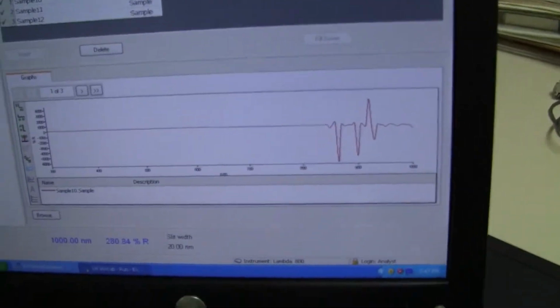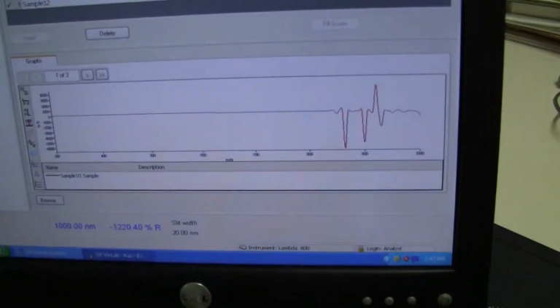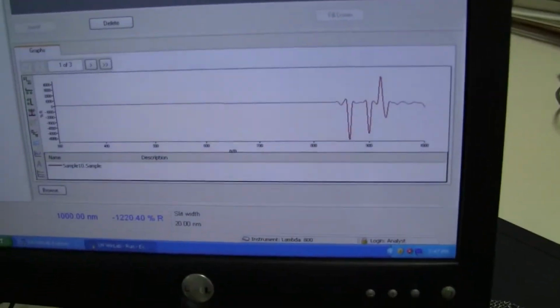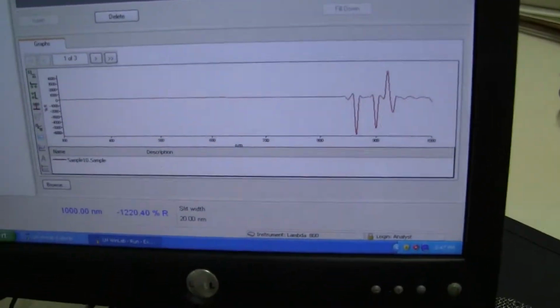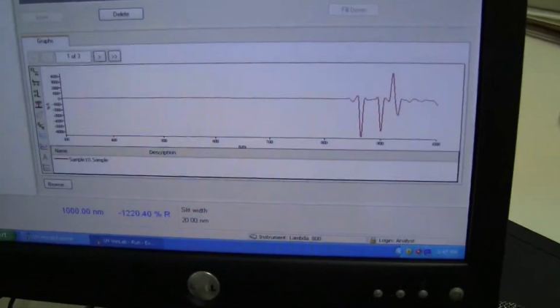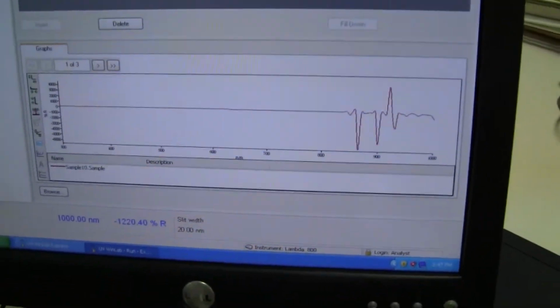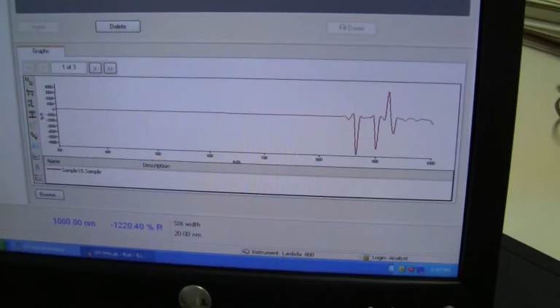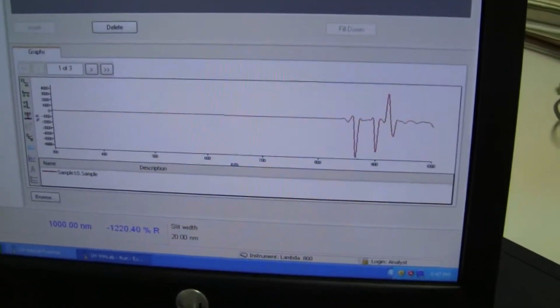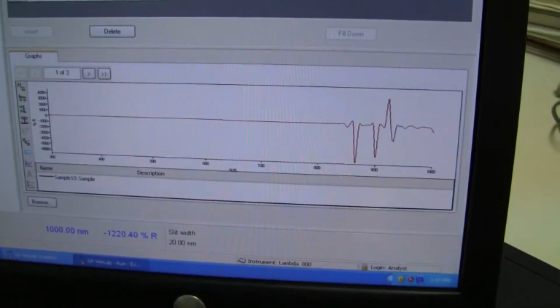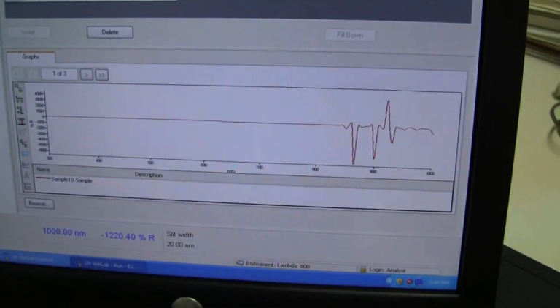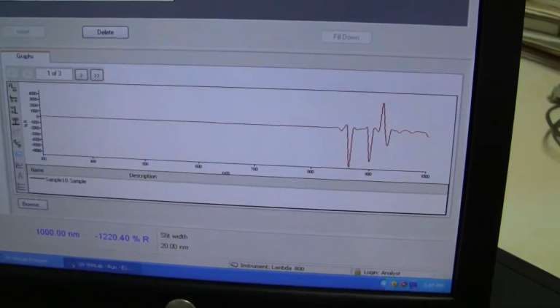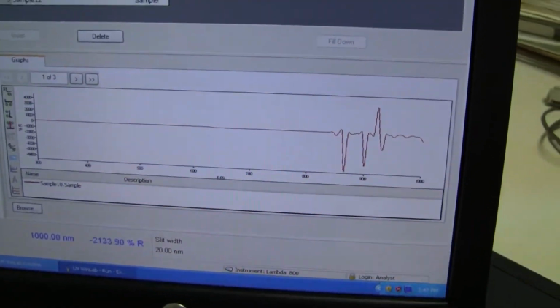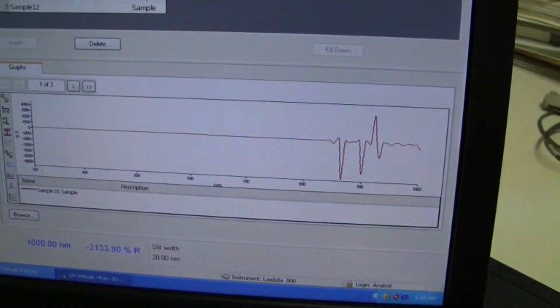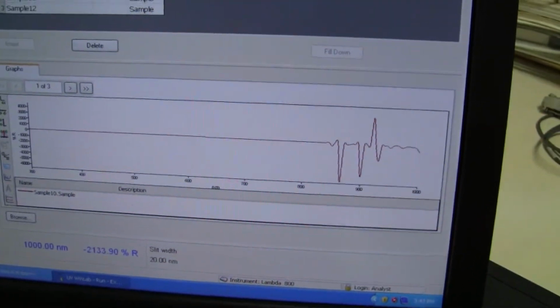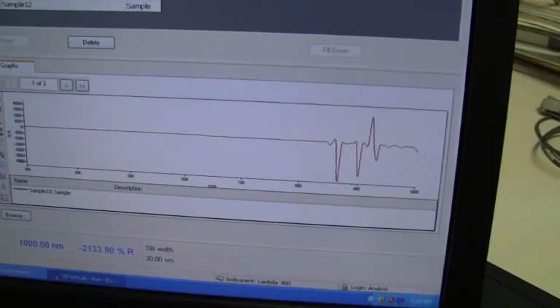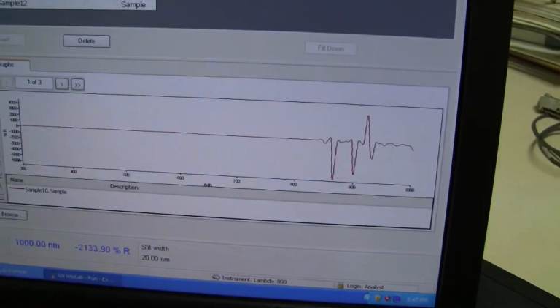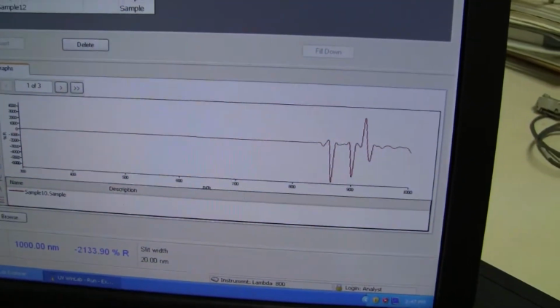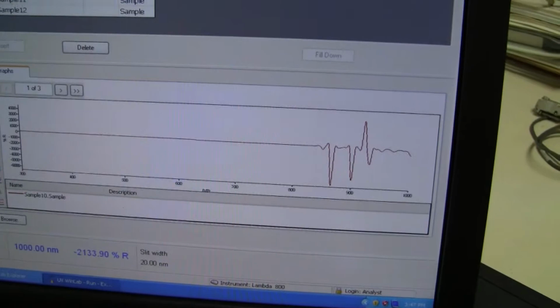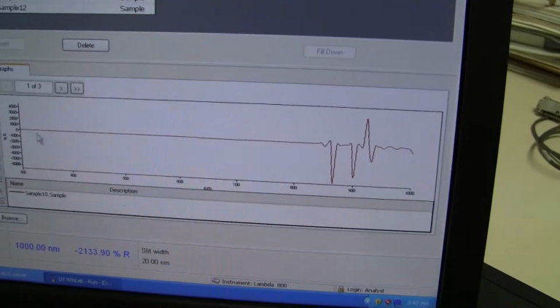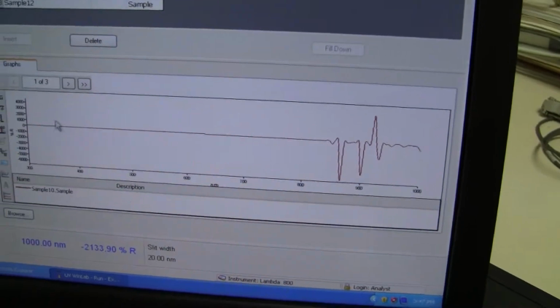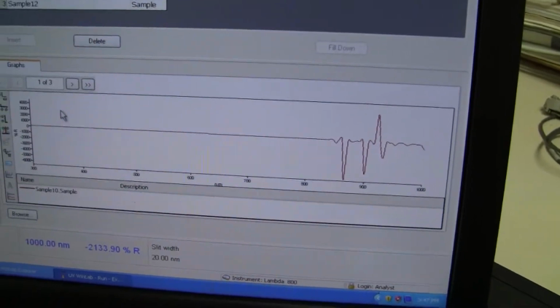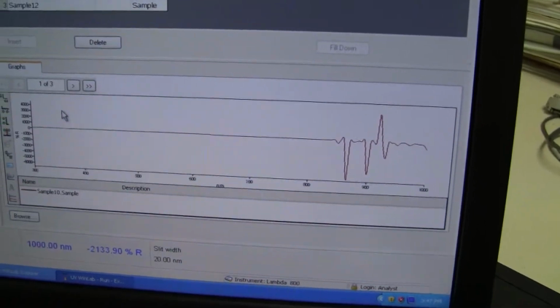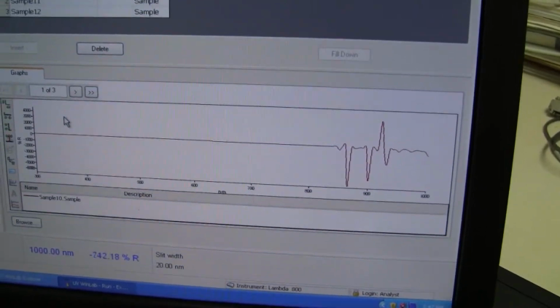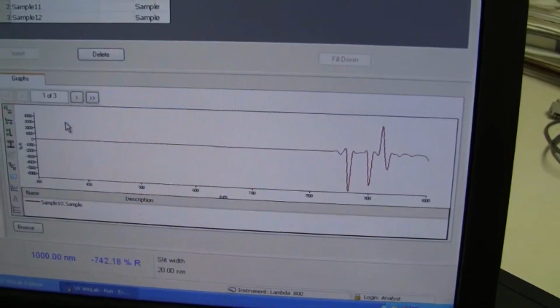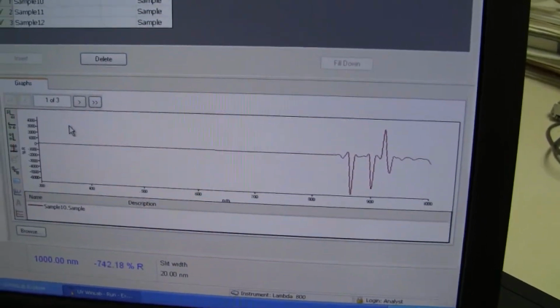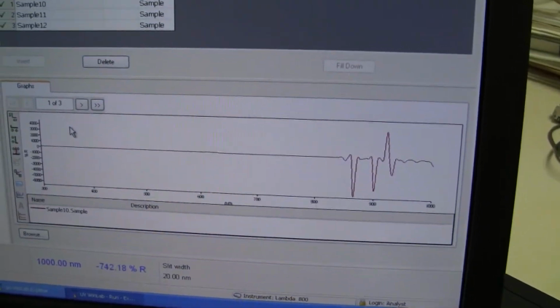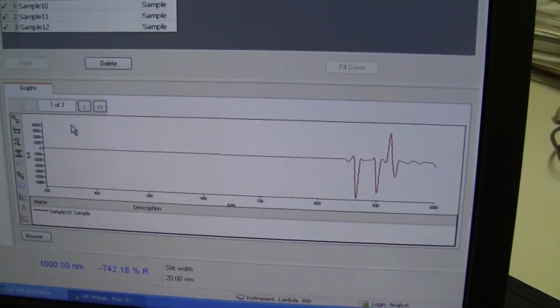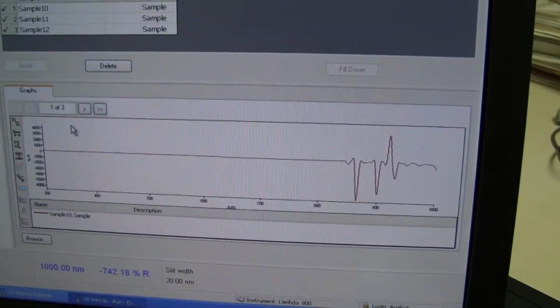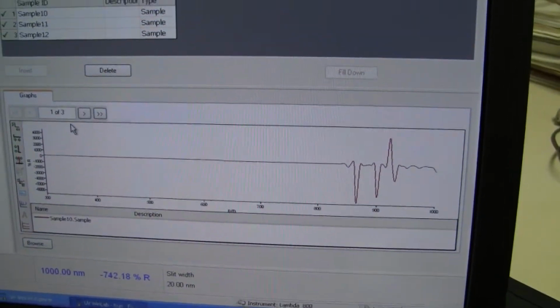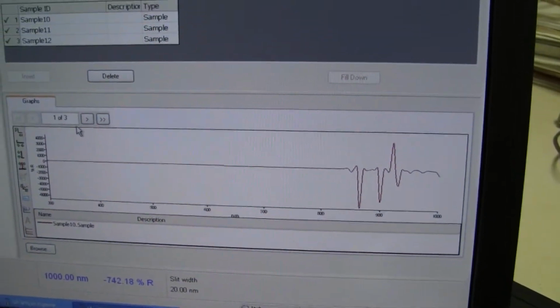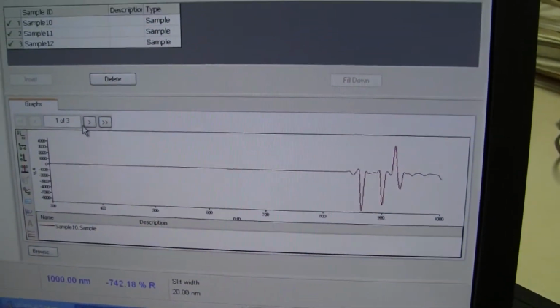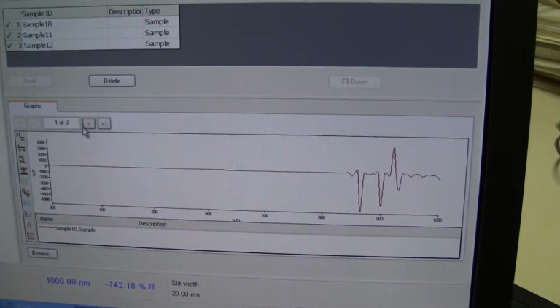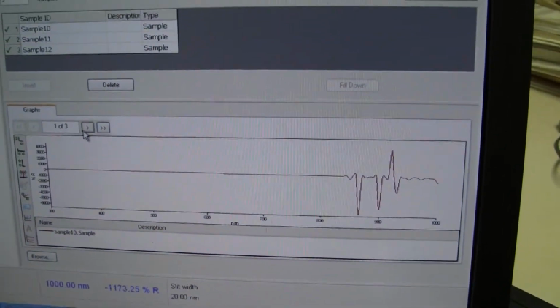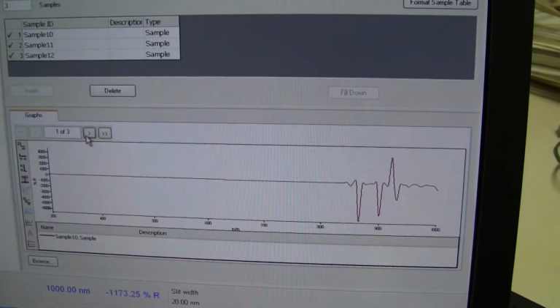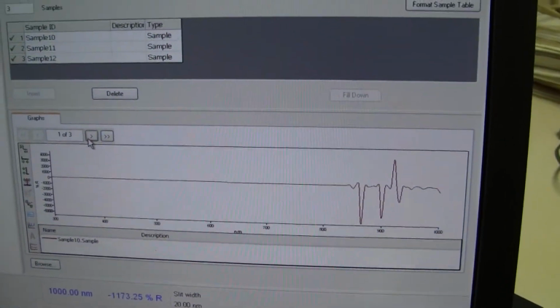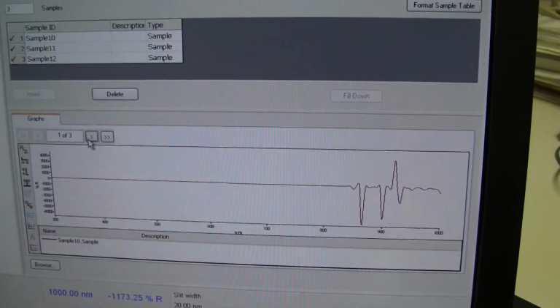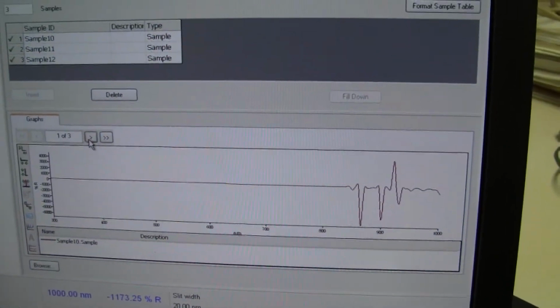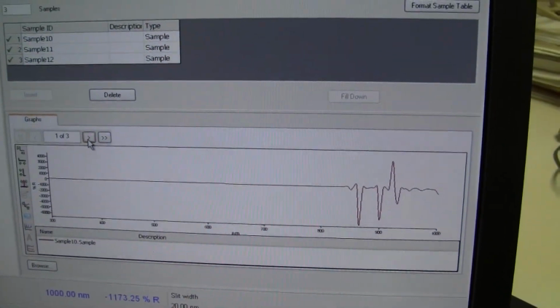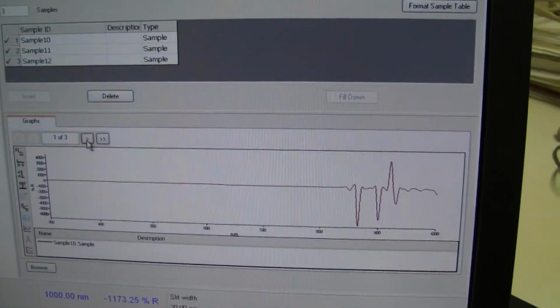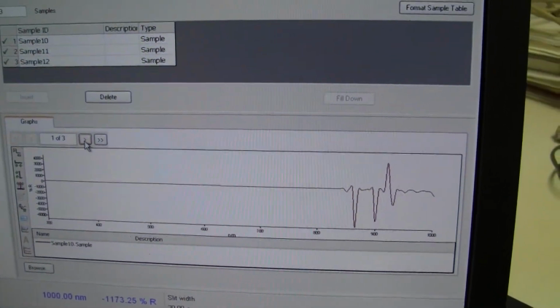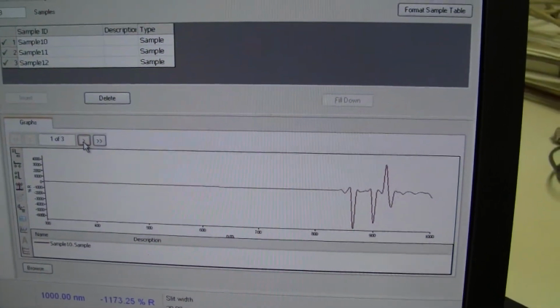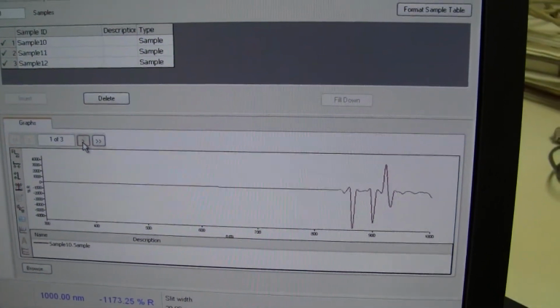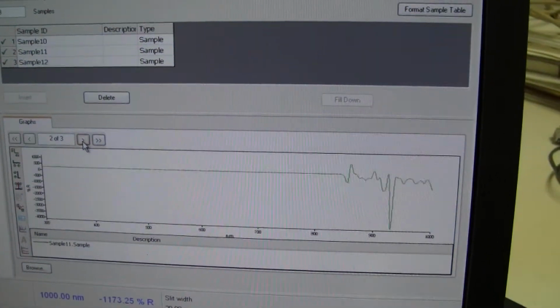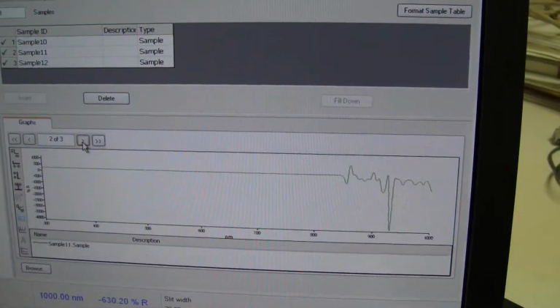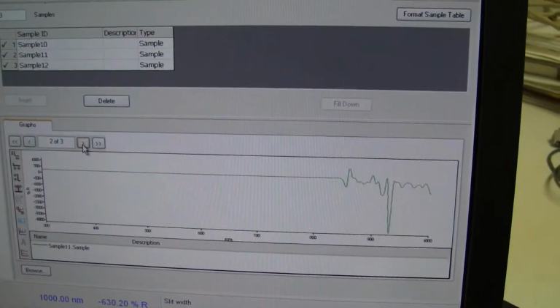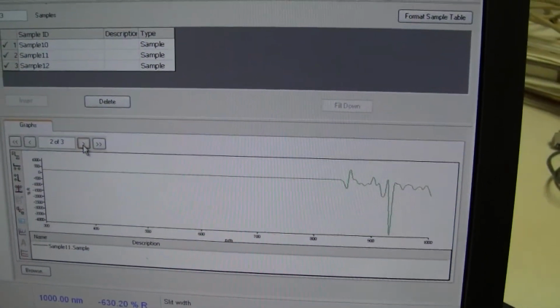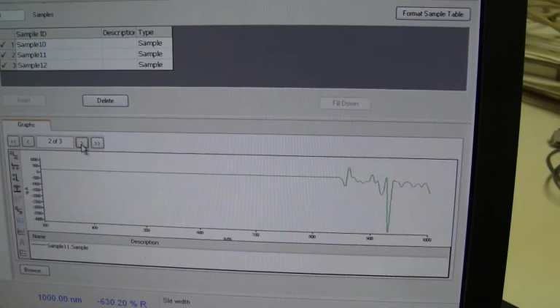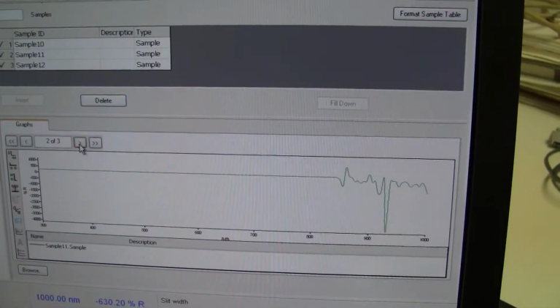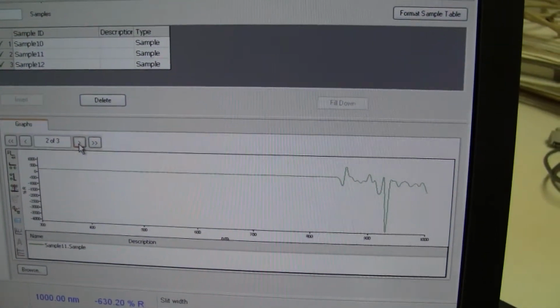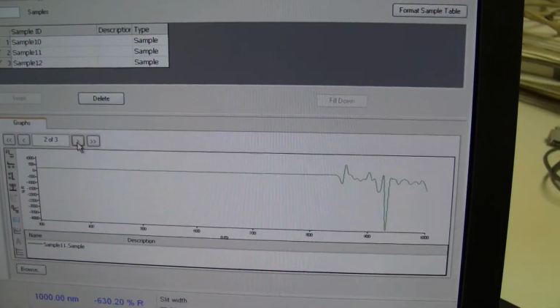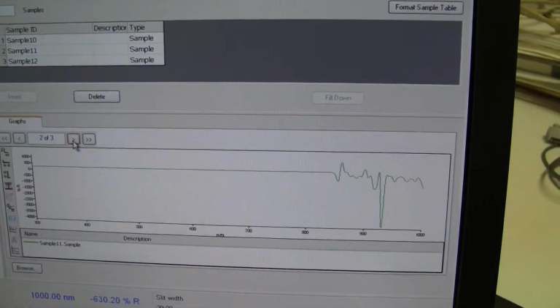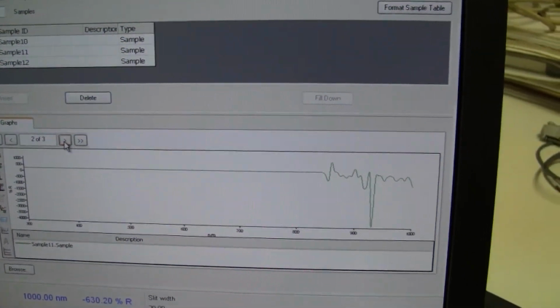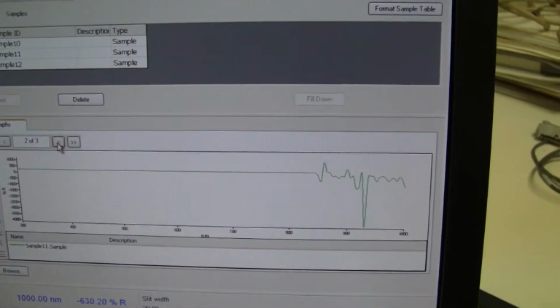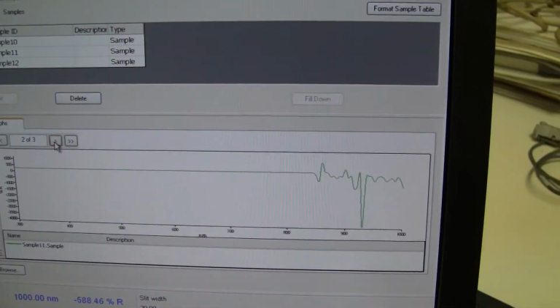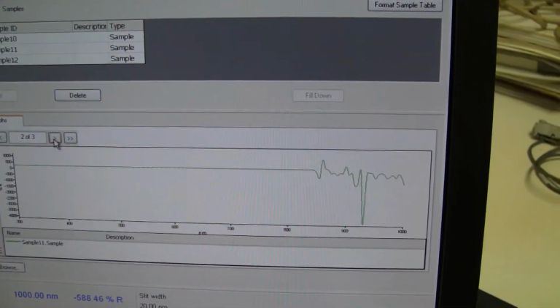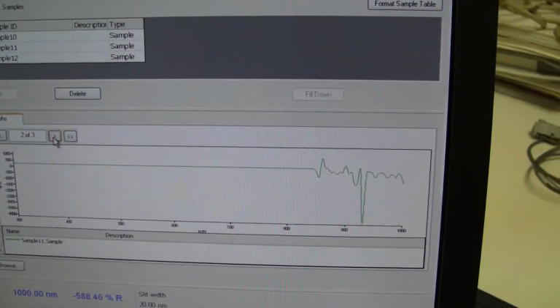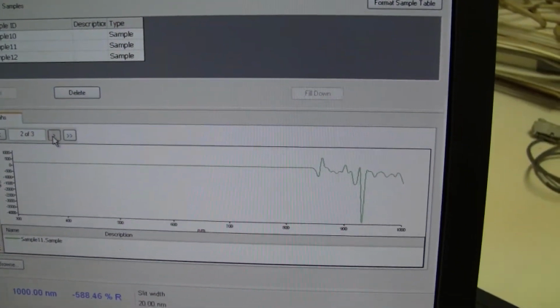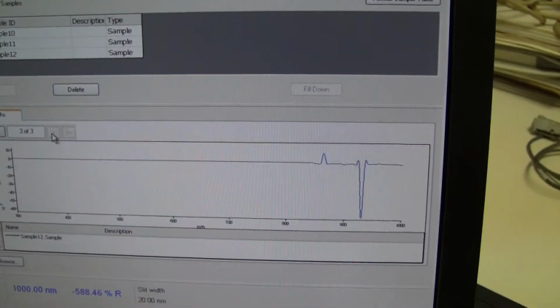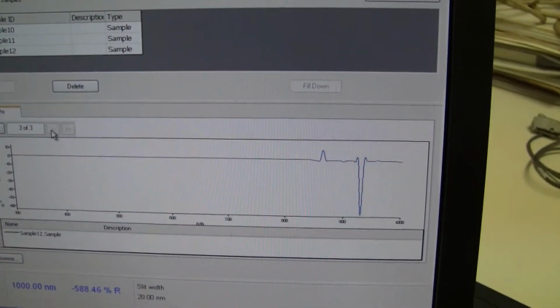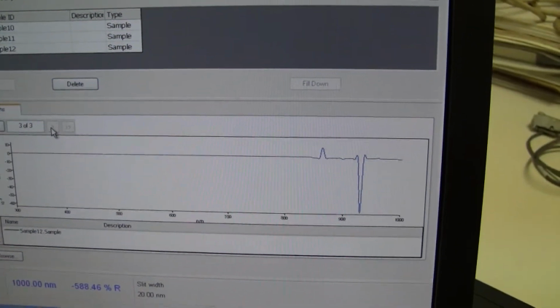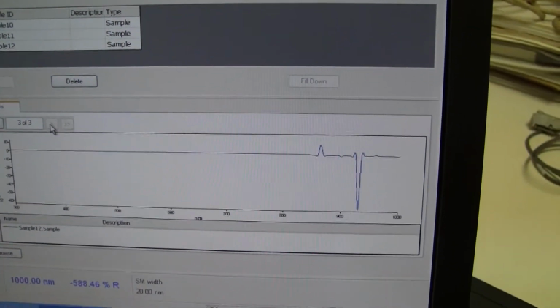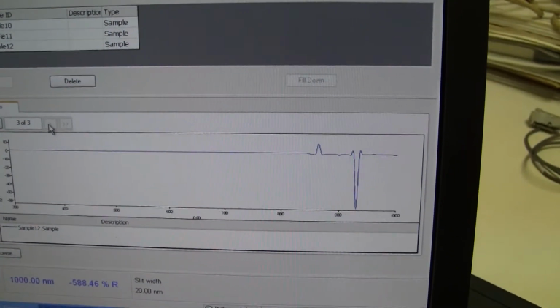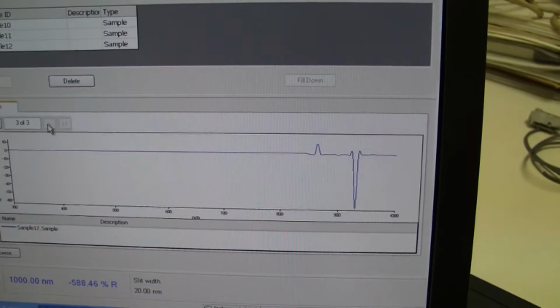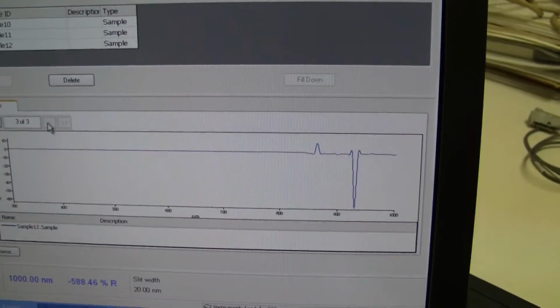I've got some outstanding data and right here I'm going to scroll through the data showing you that the curve has changed.